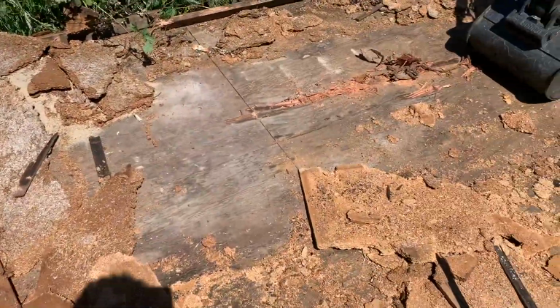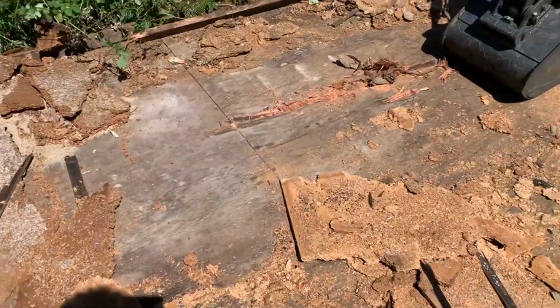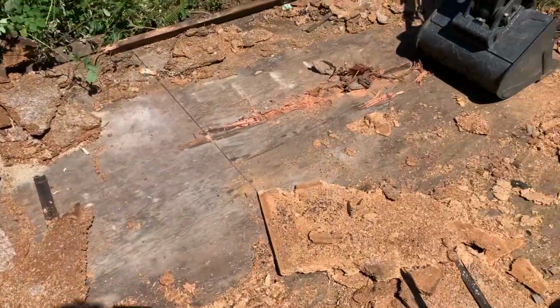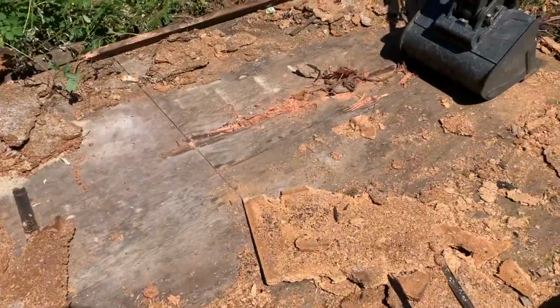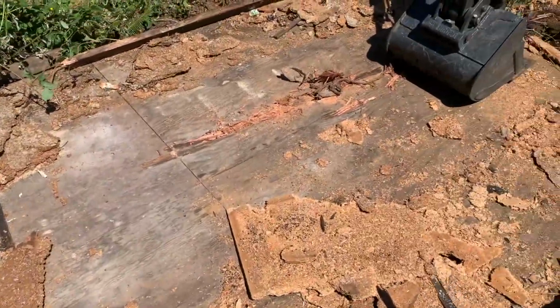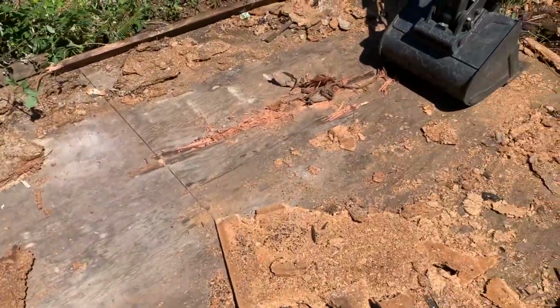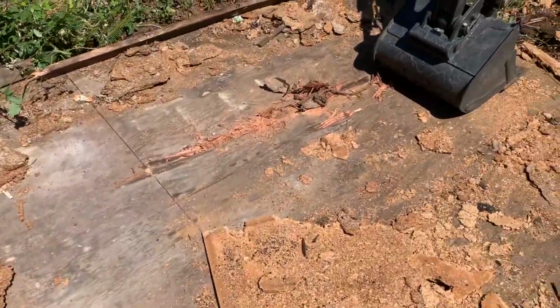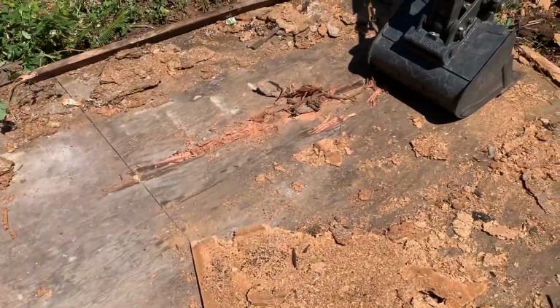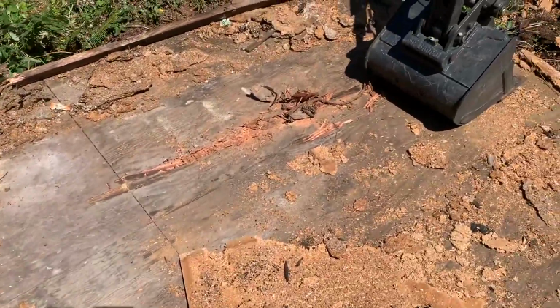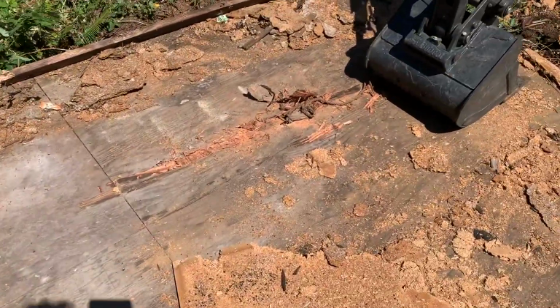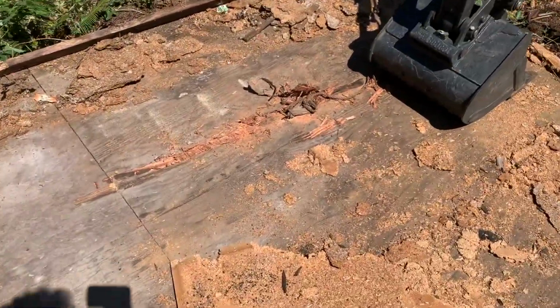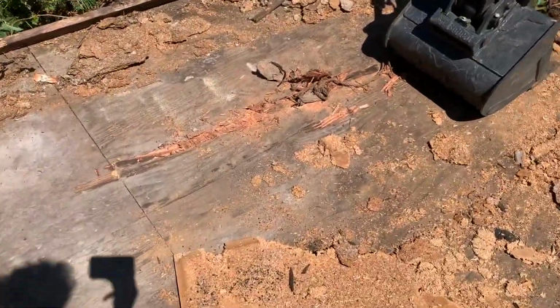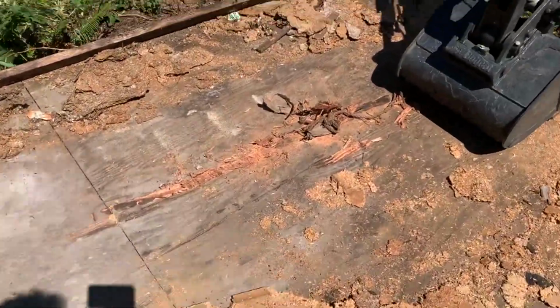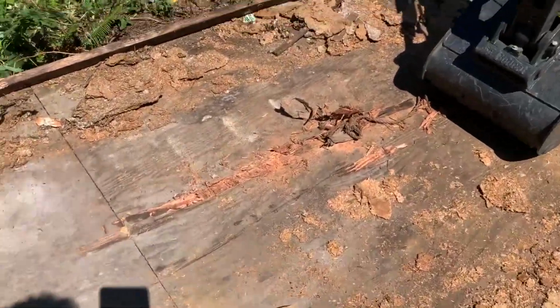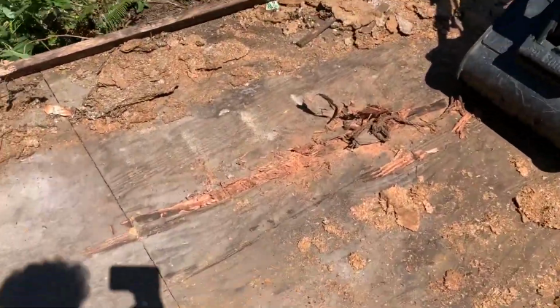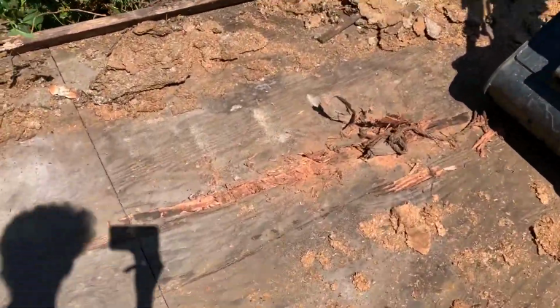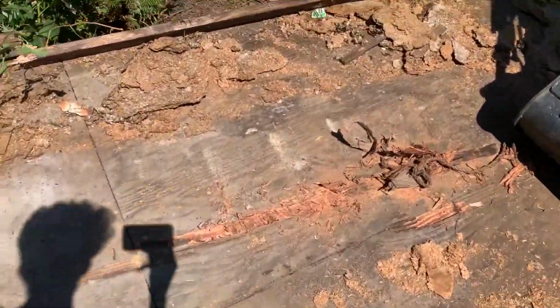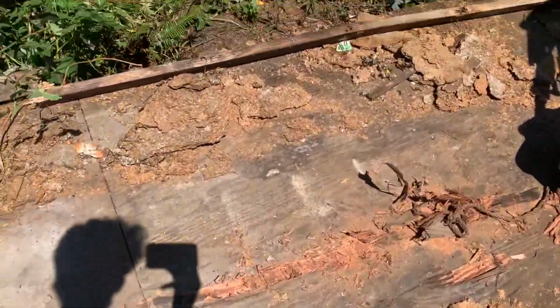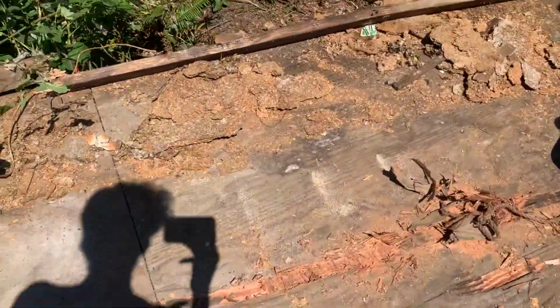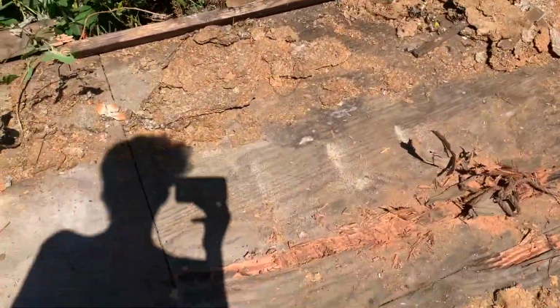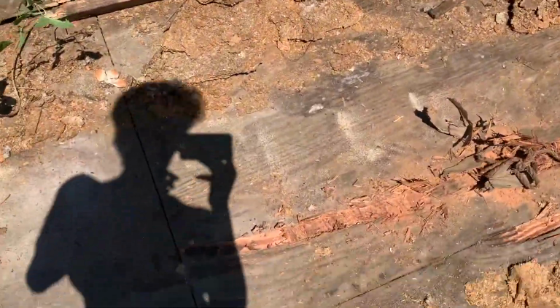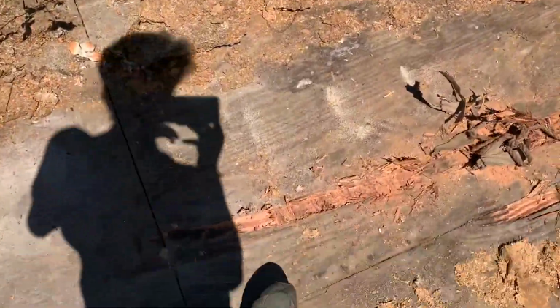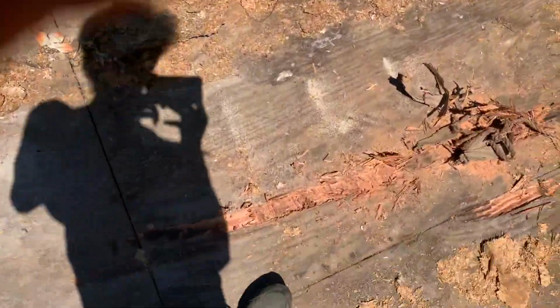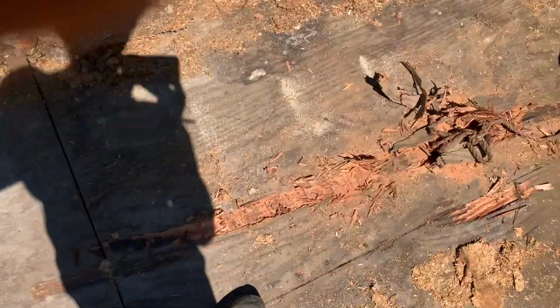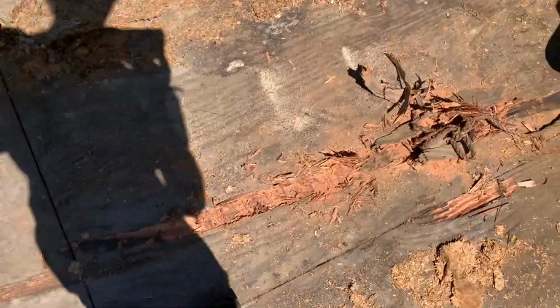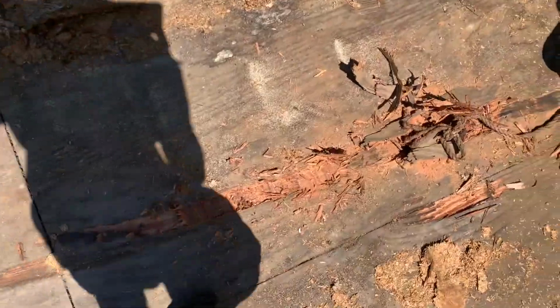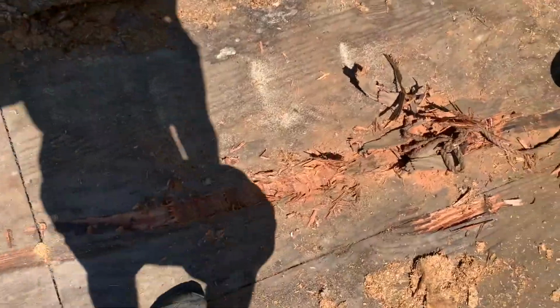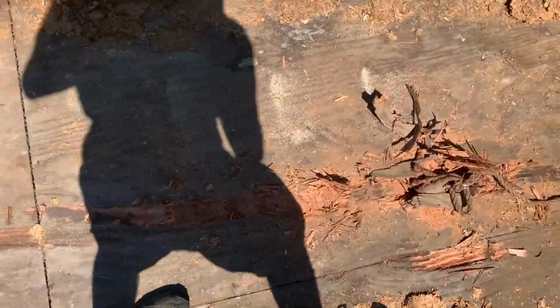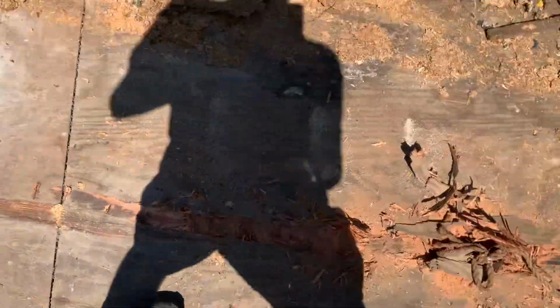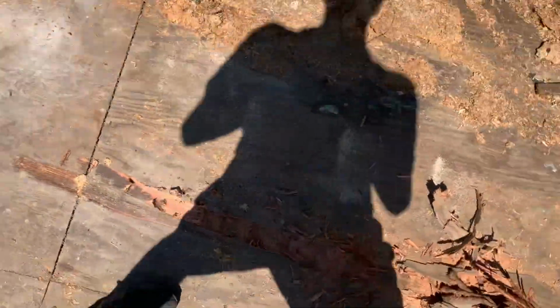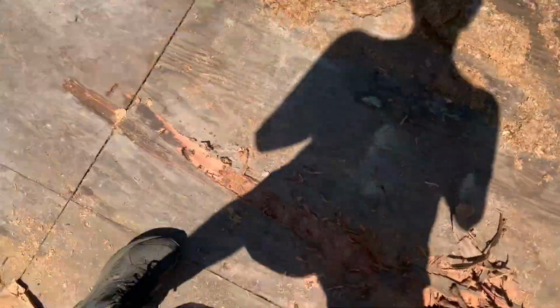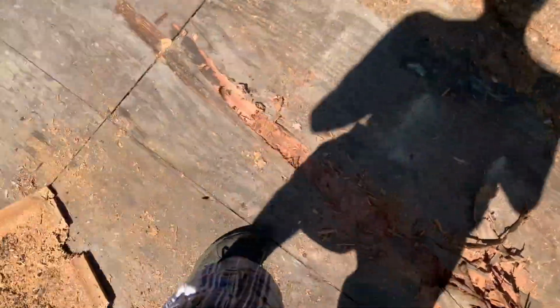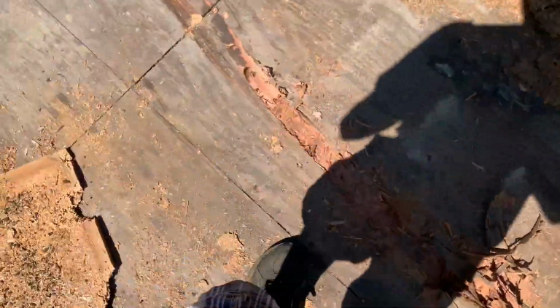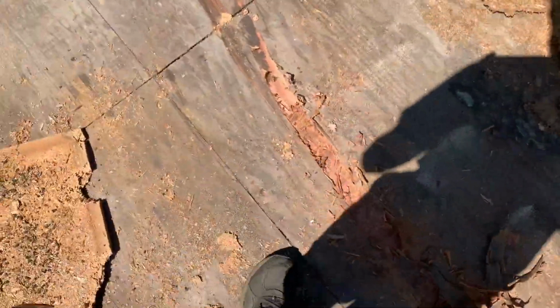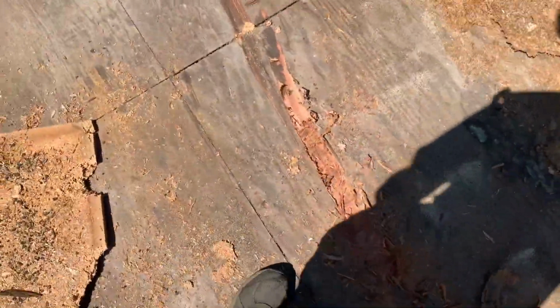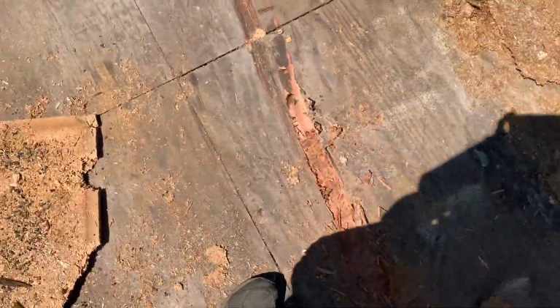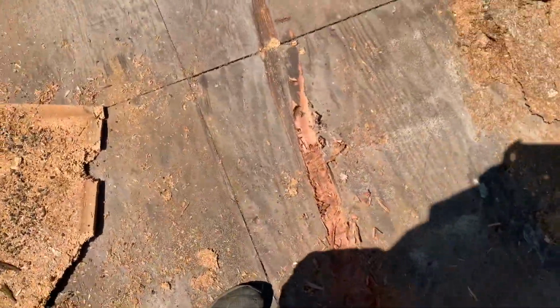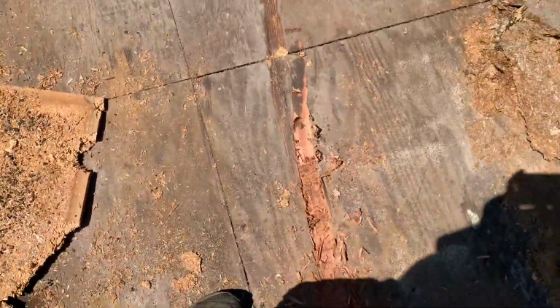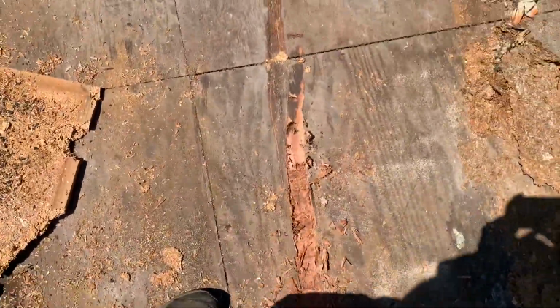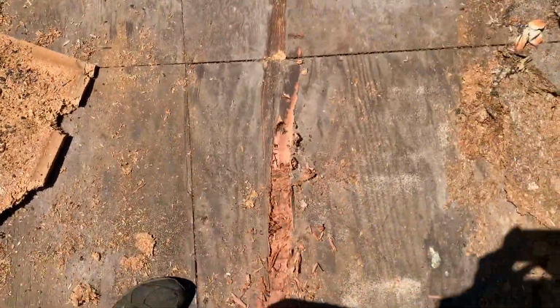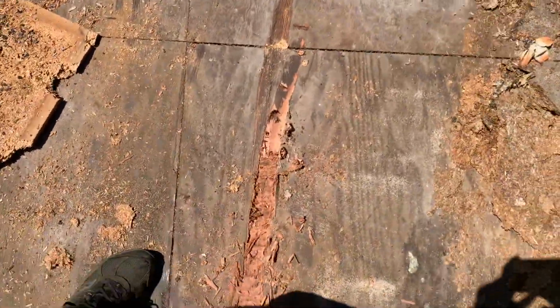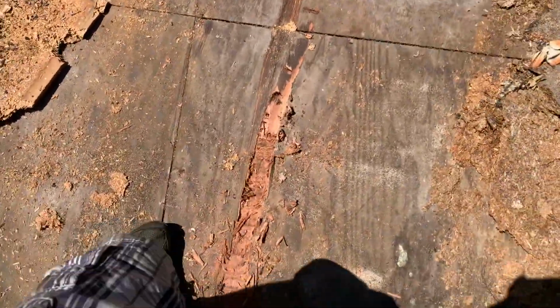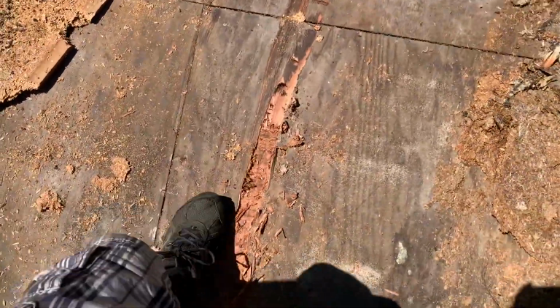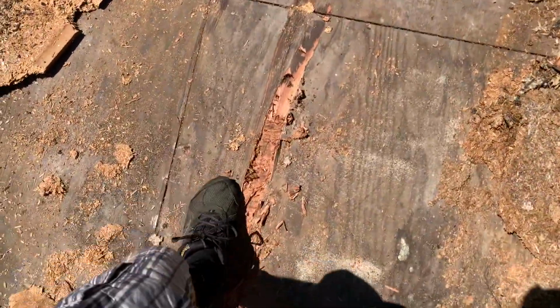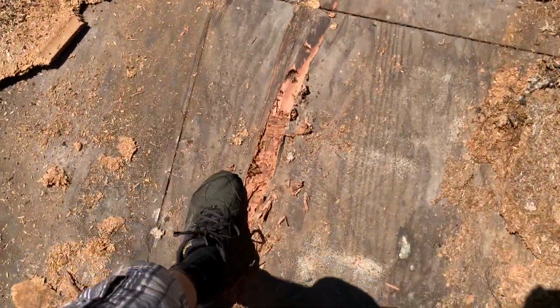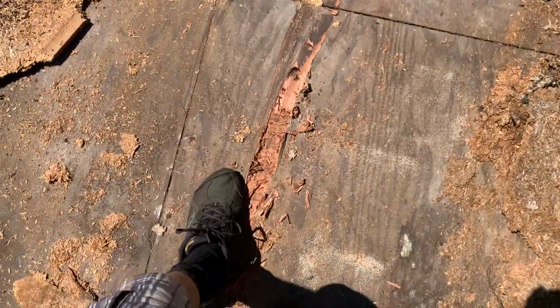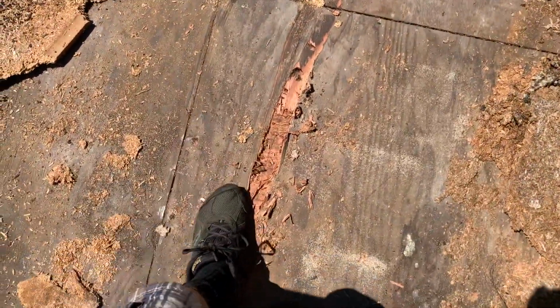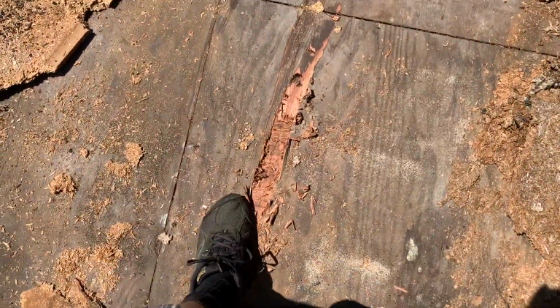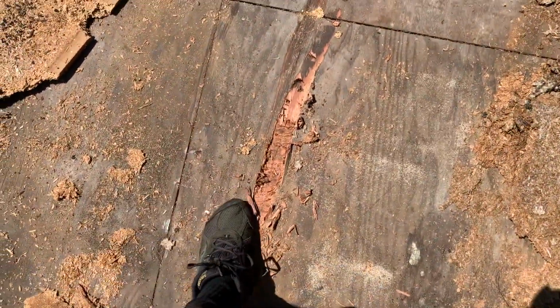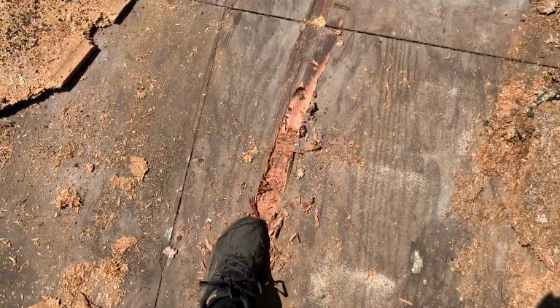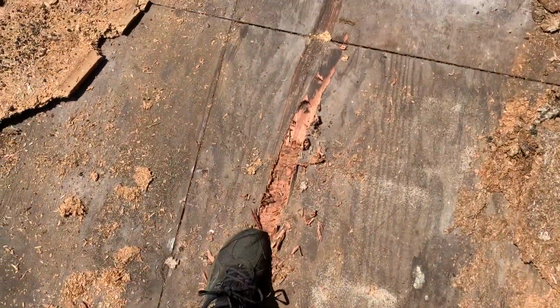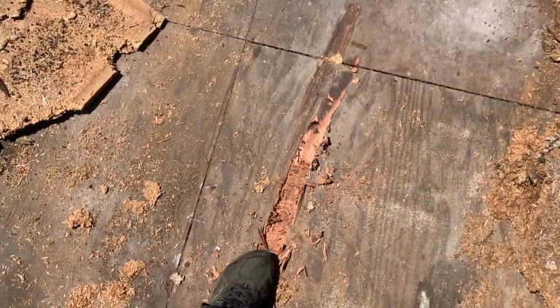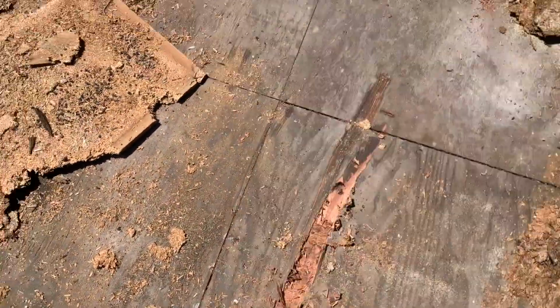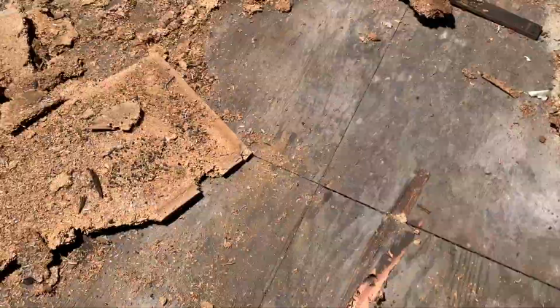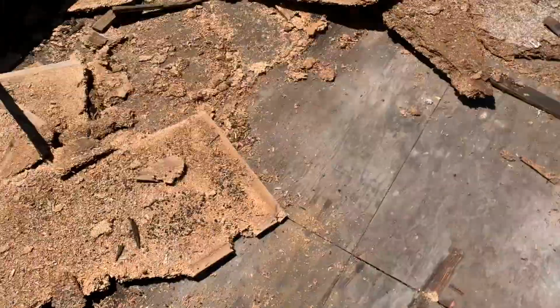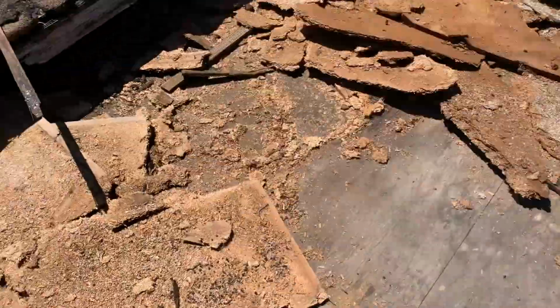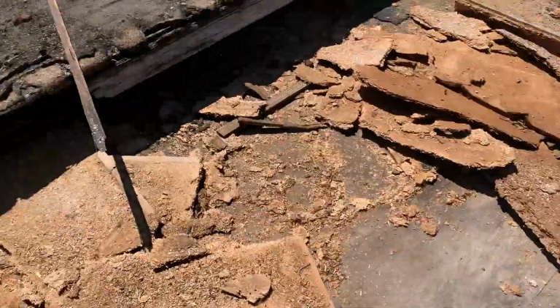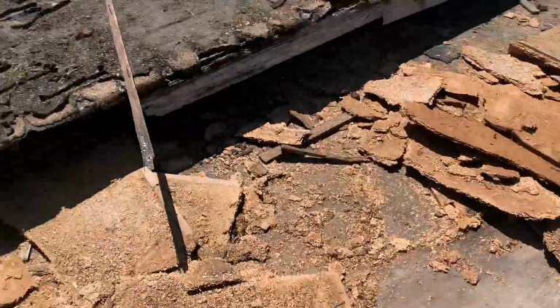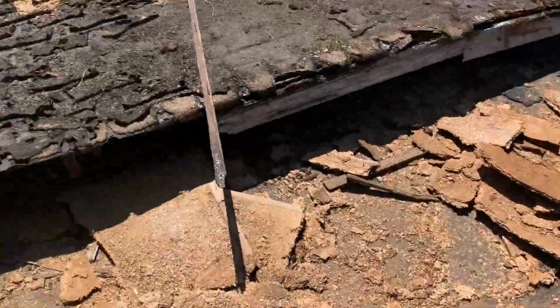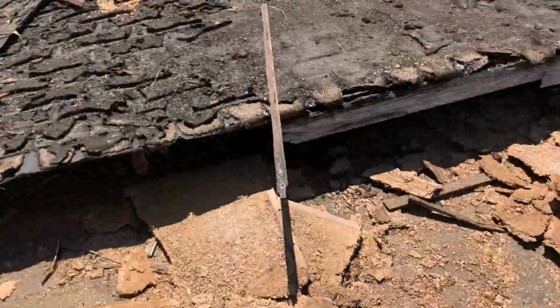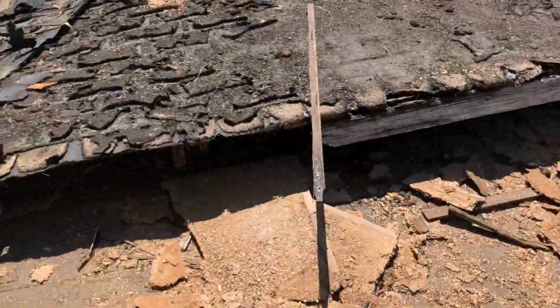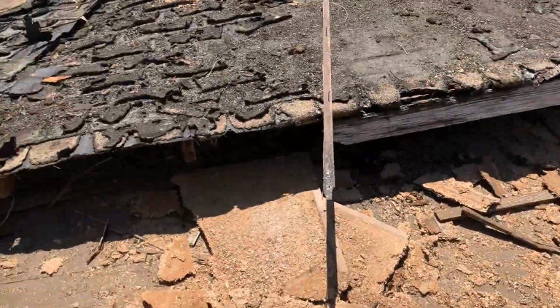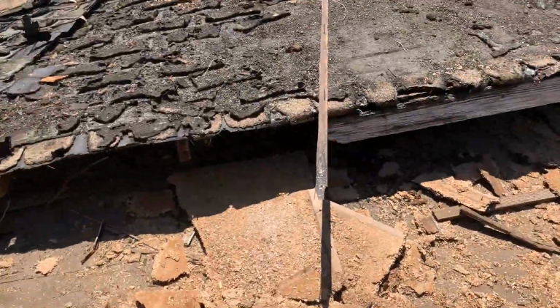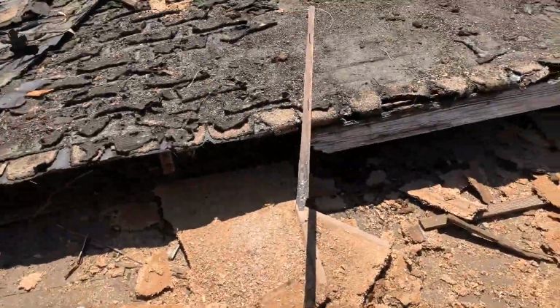Actually, pretty fascinating. It looks like this is redwood plywood. It's kind of interesting. Basically, everything in here was redwood.